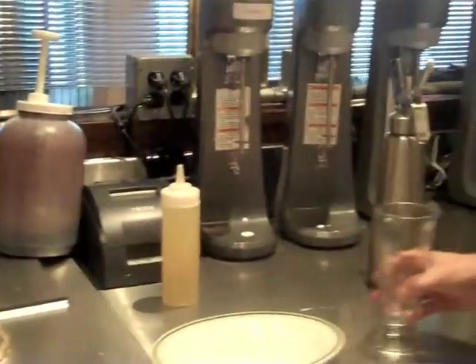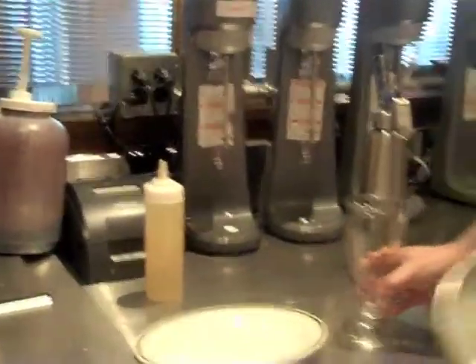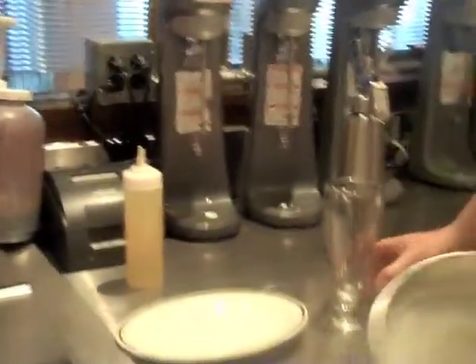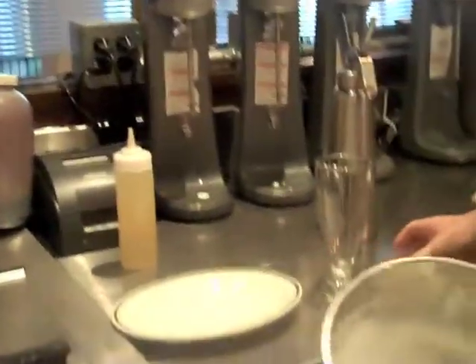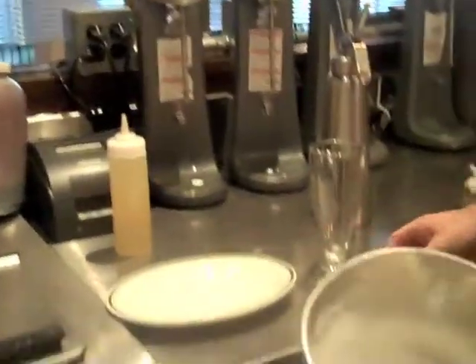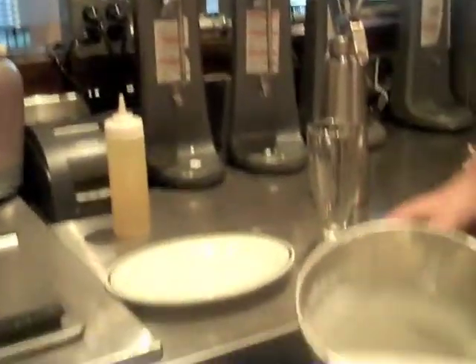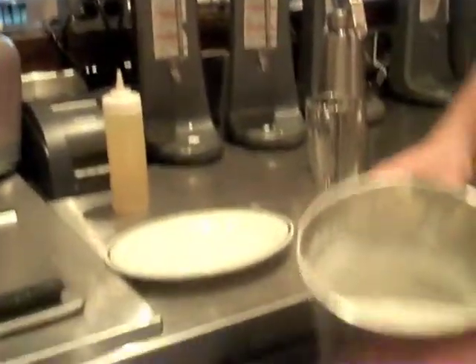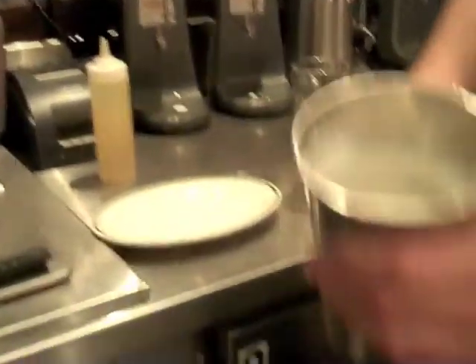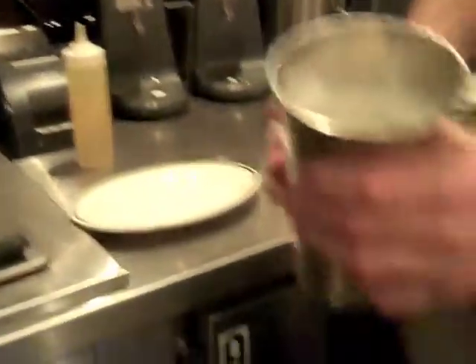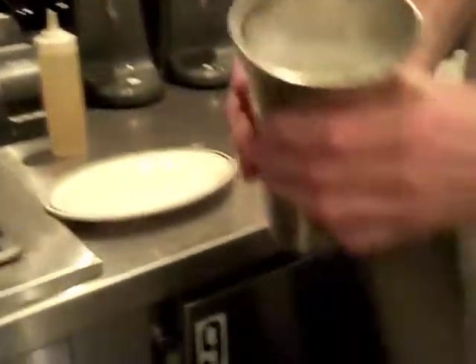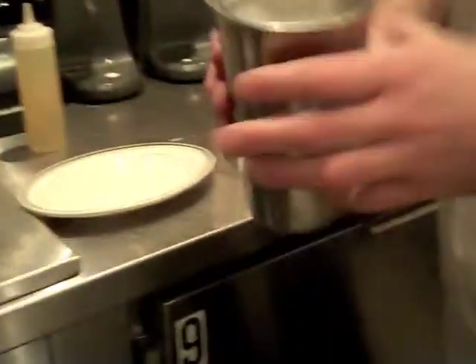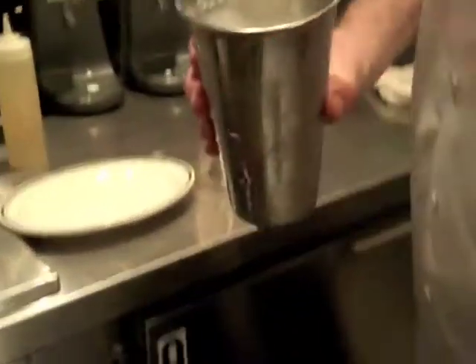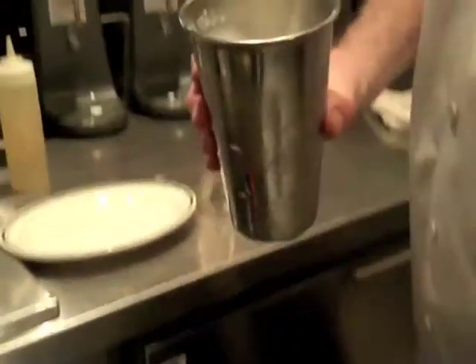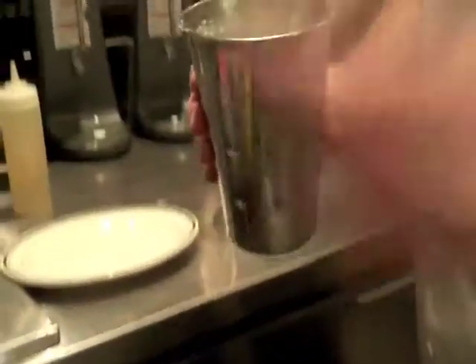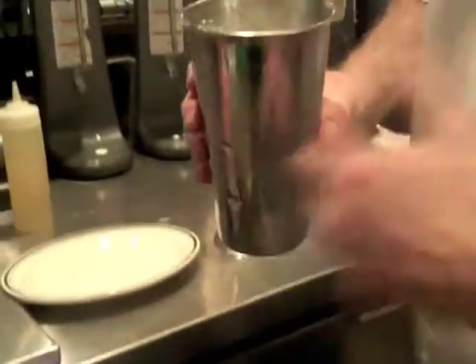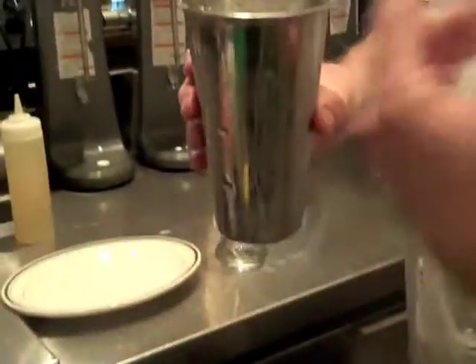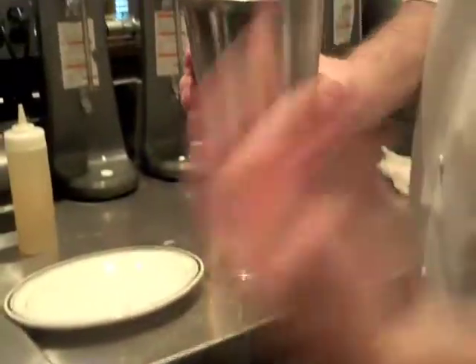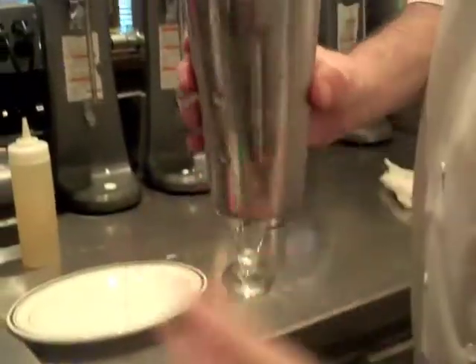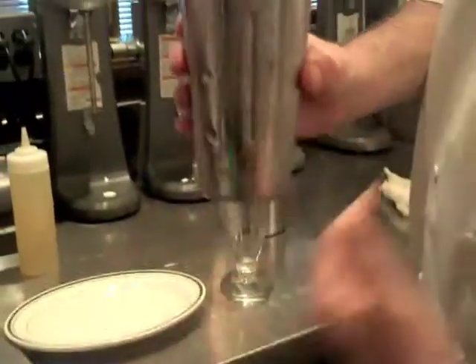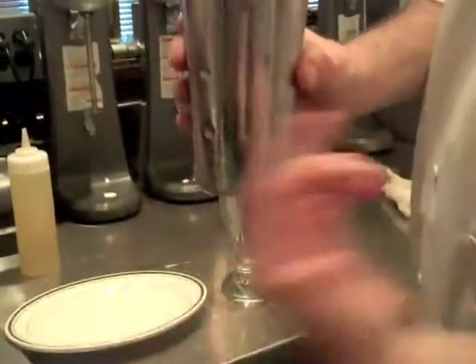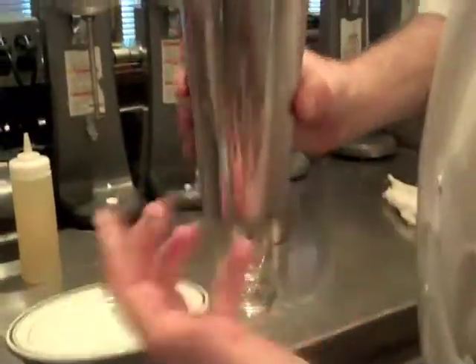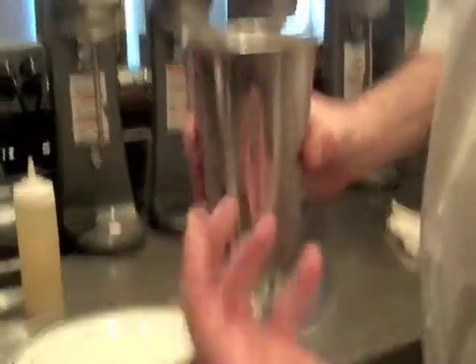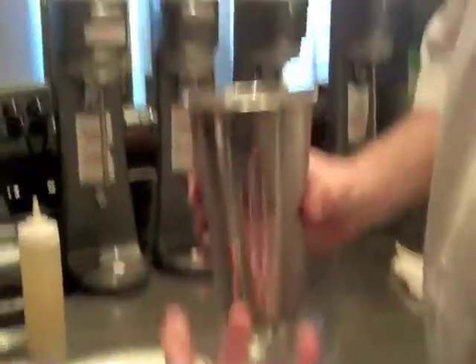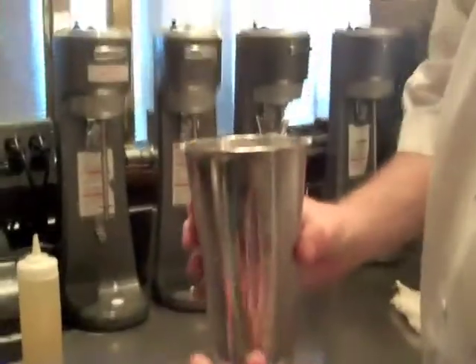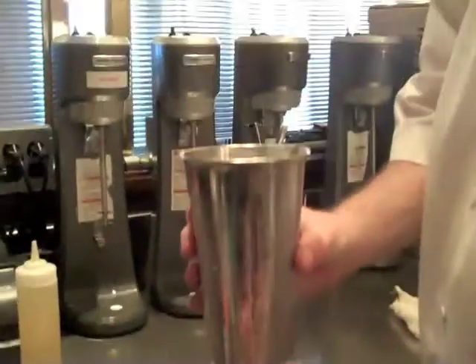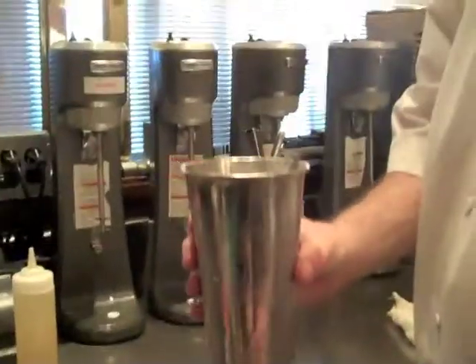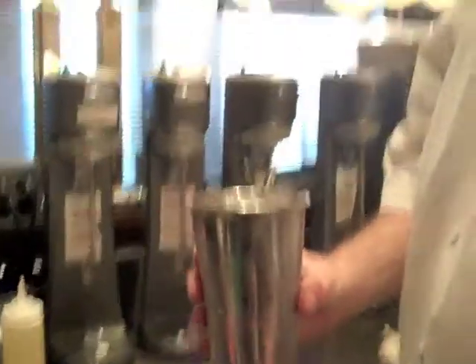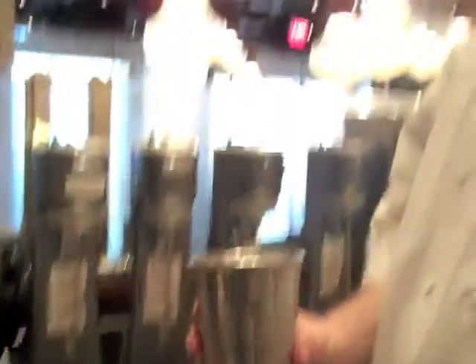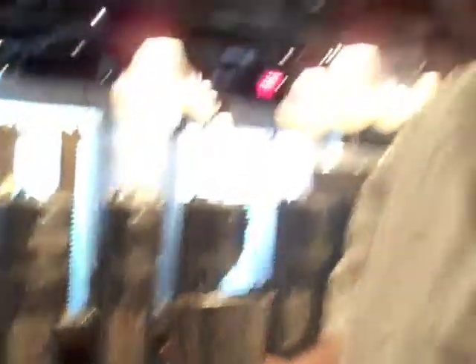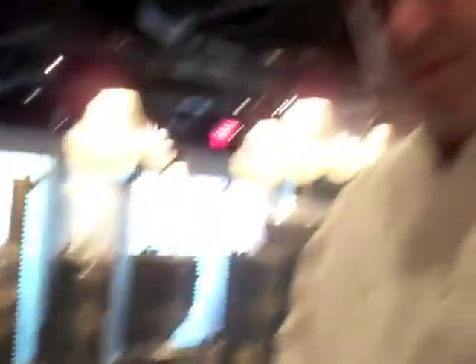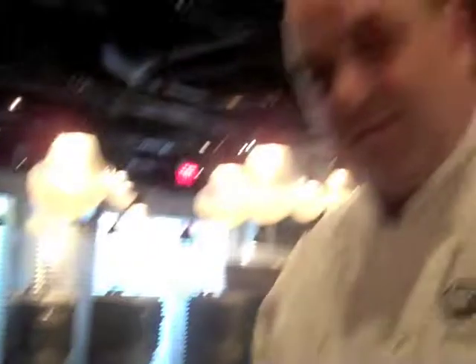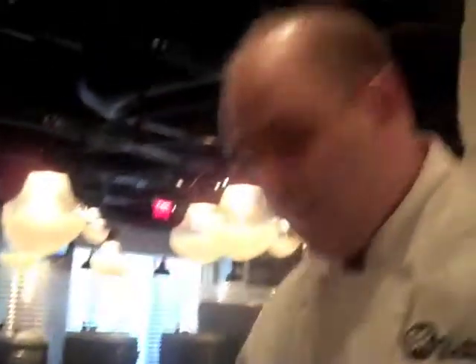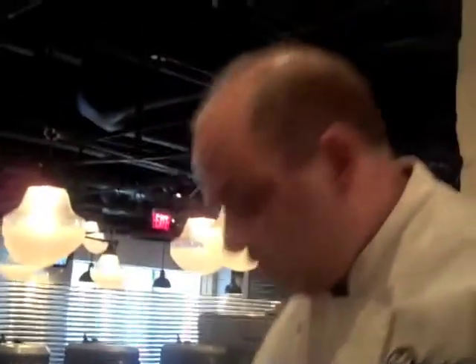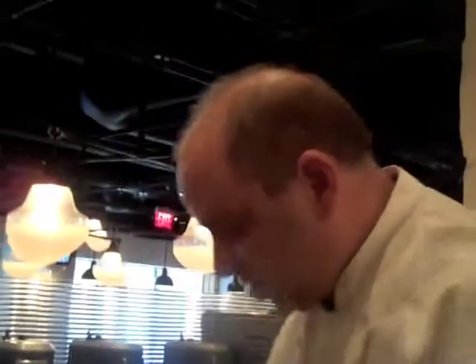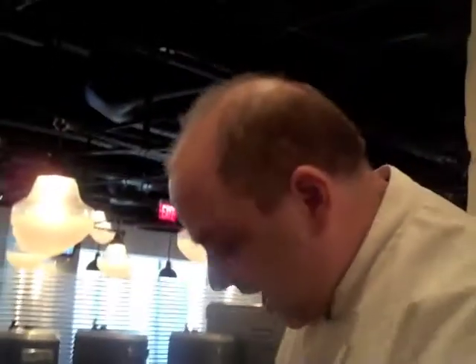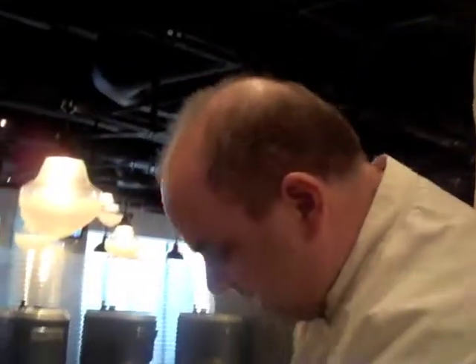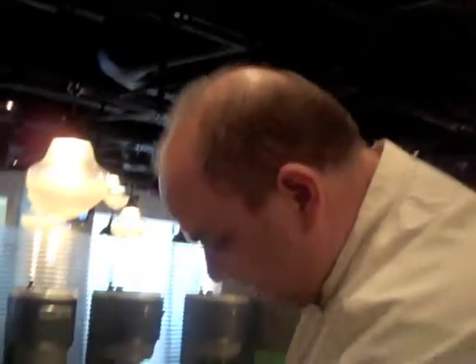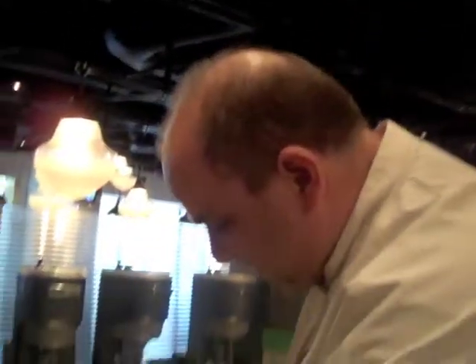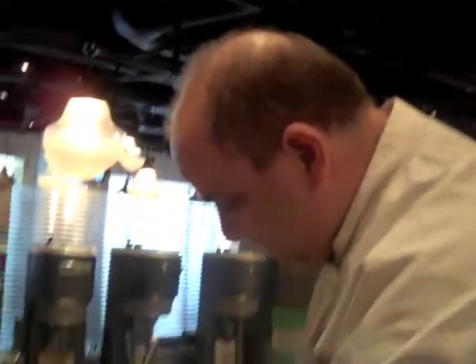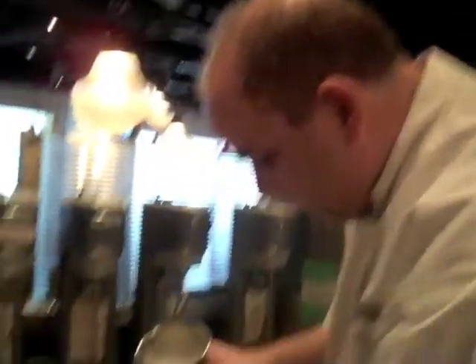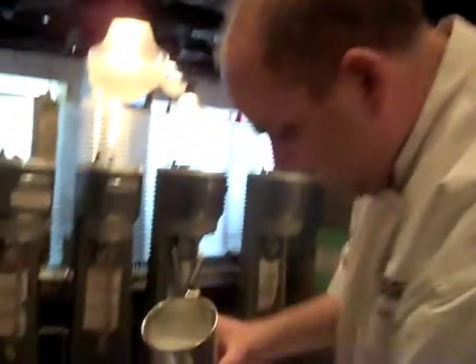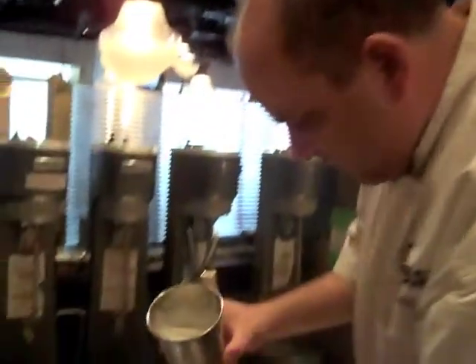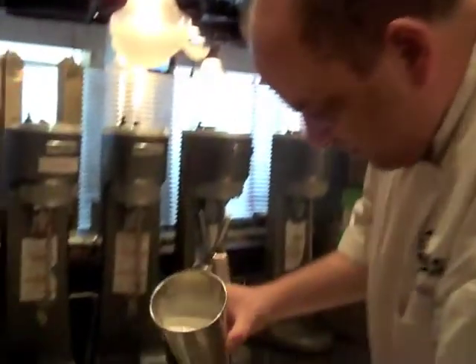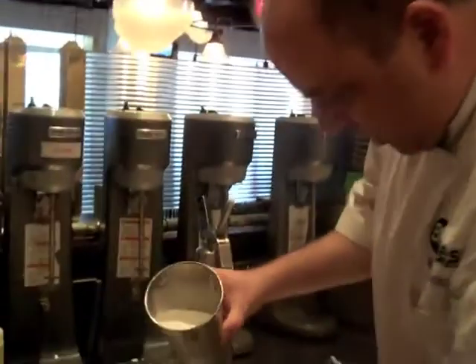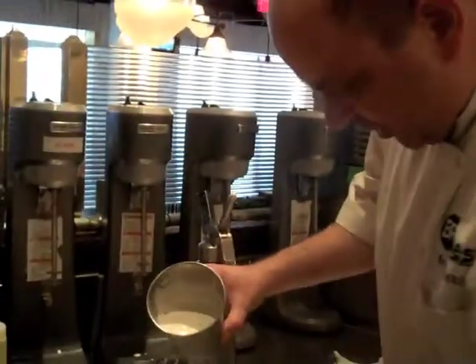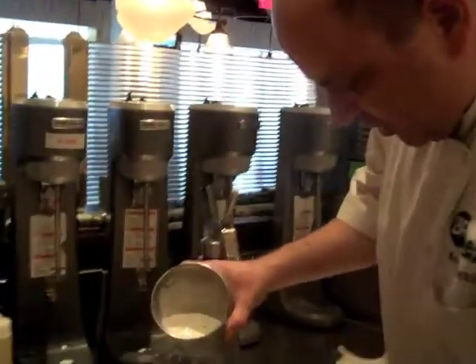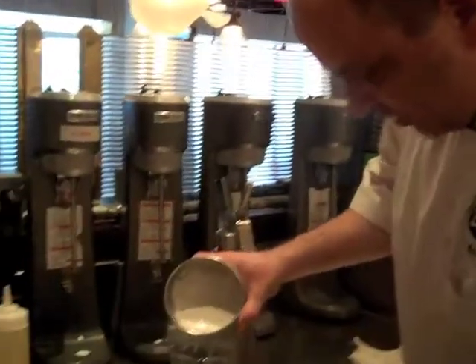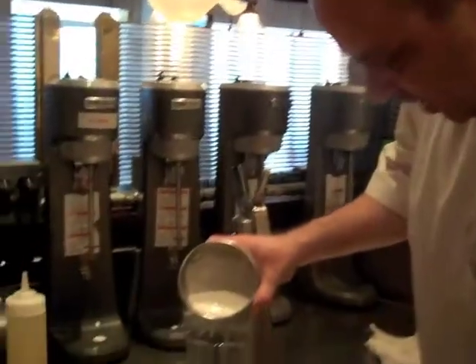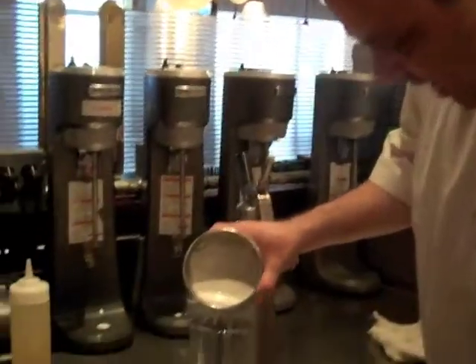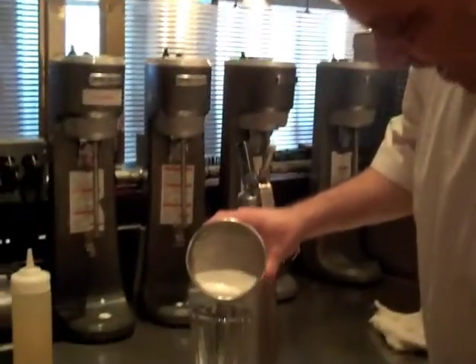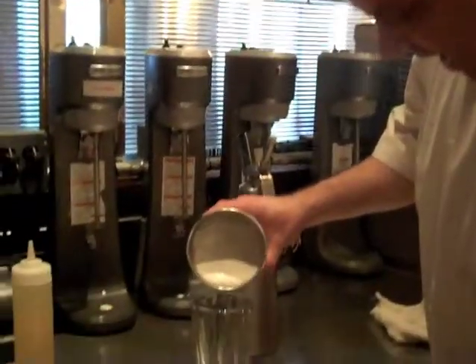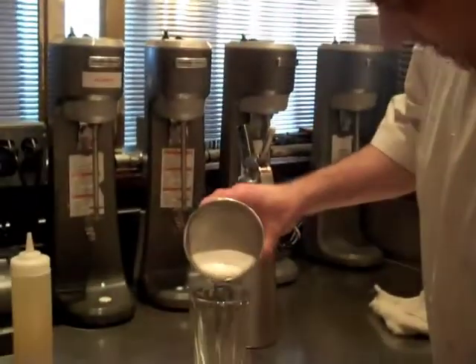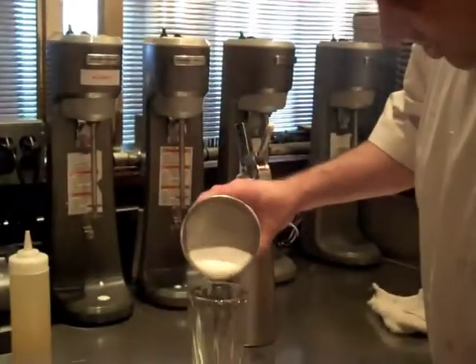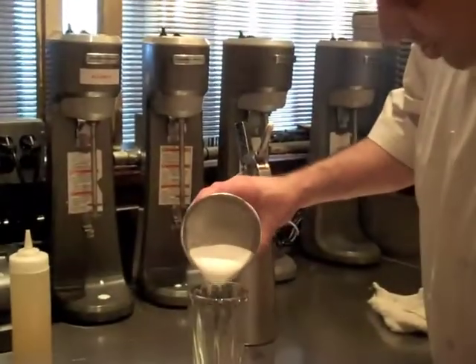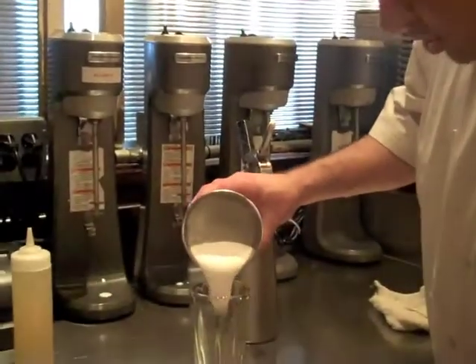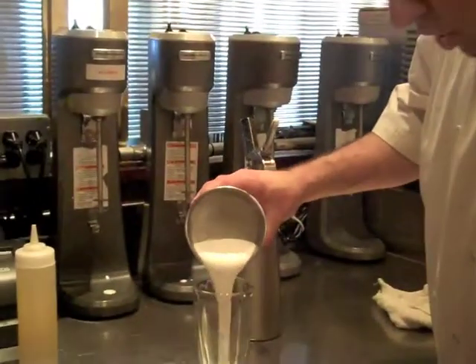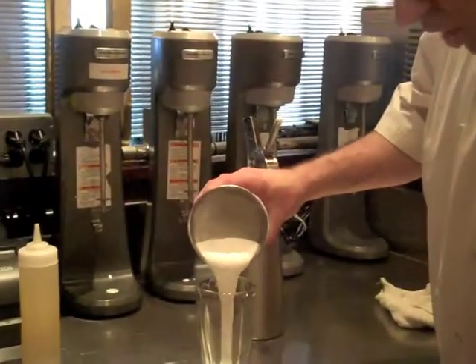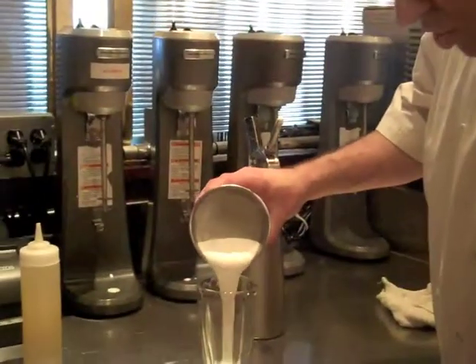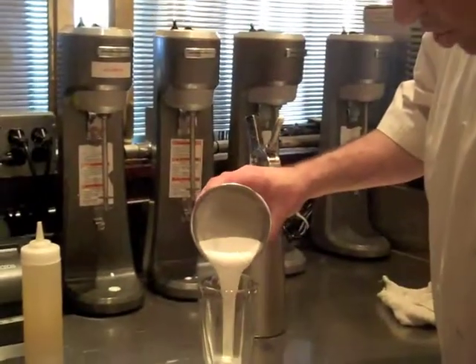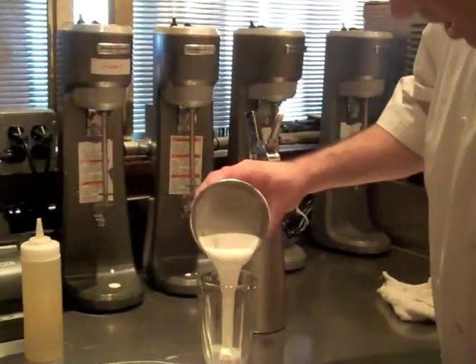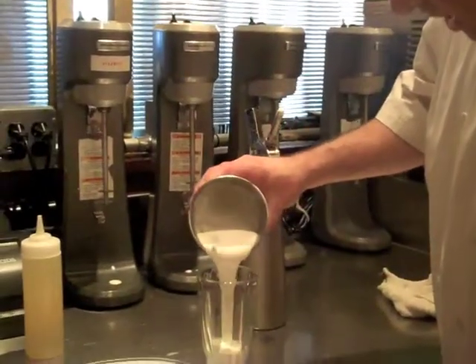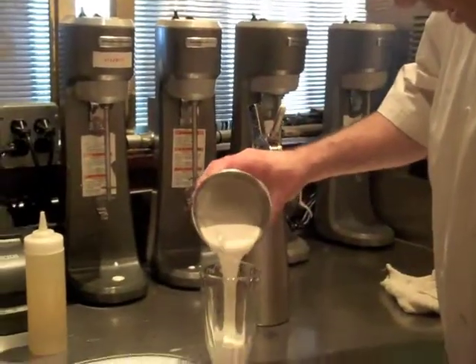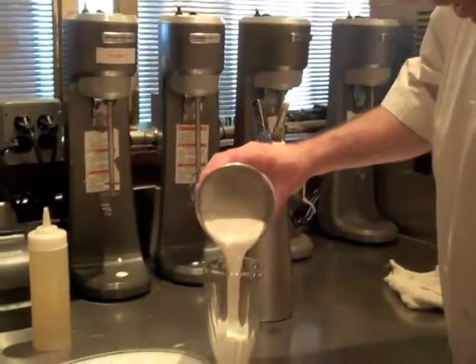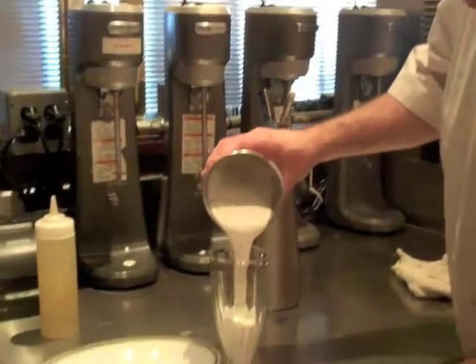Now we have our Thin Mint Cookies ground up into the shake. We're going to use a nice tall shake glass.